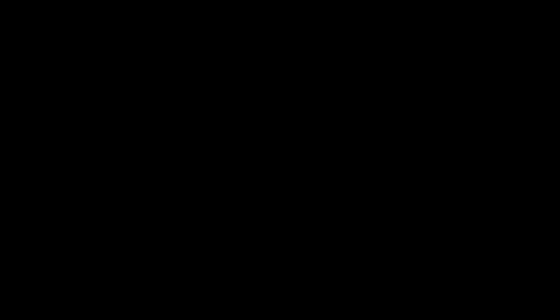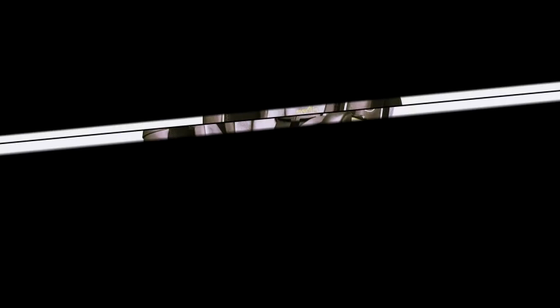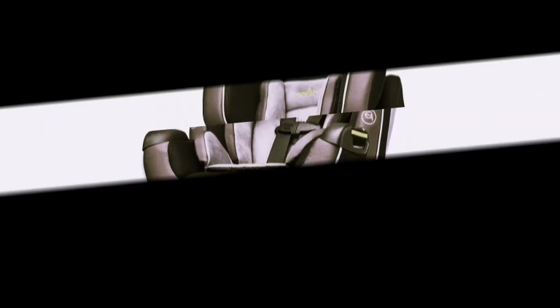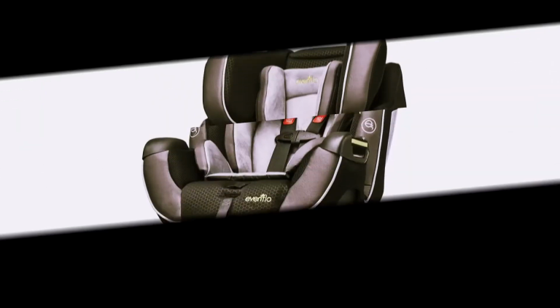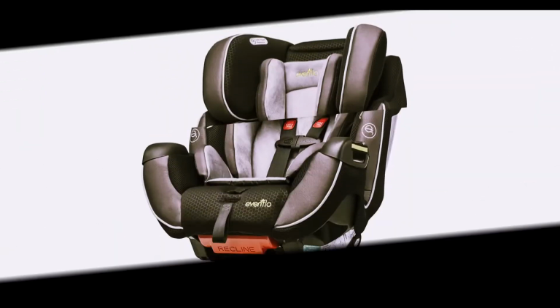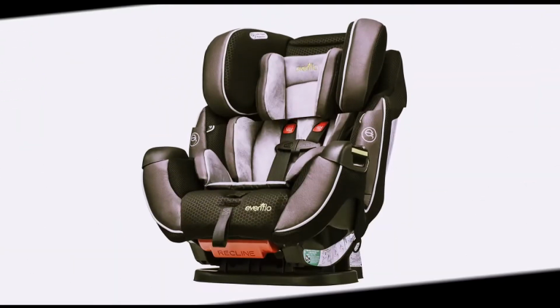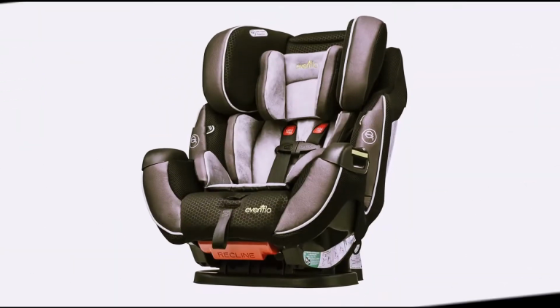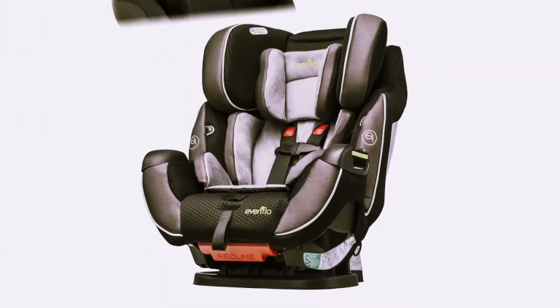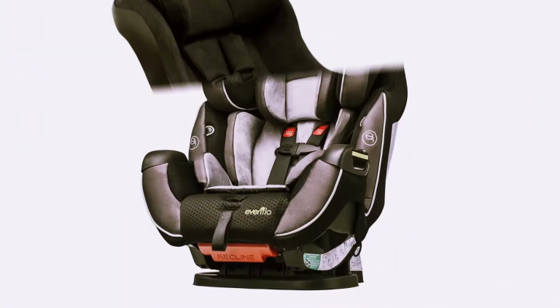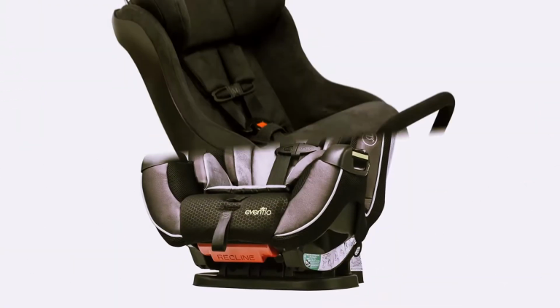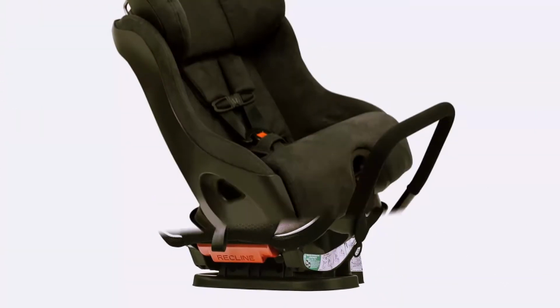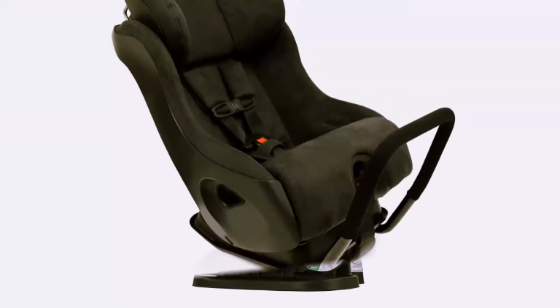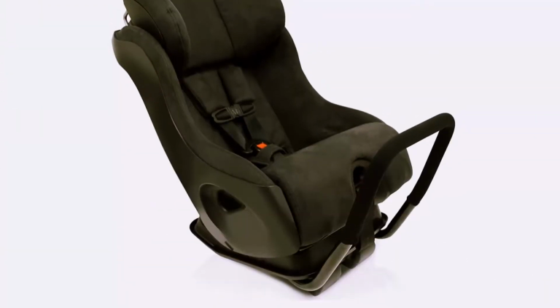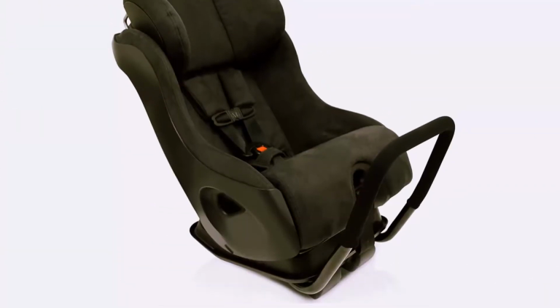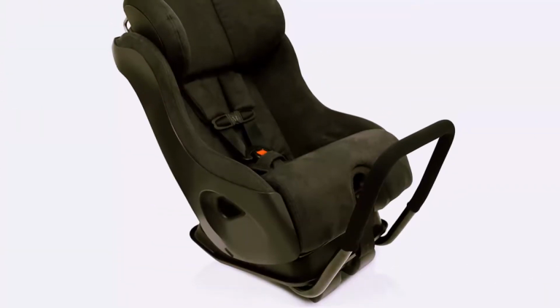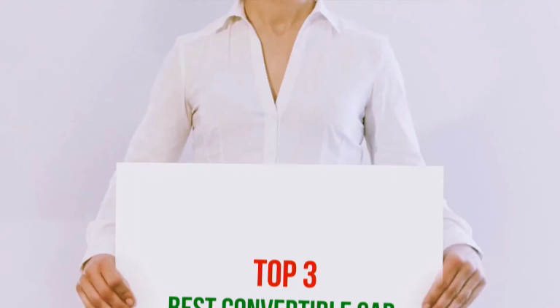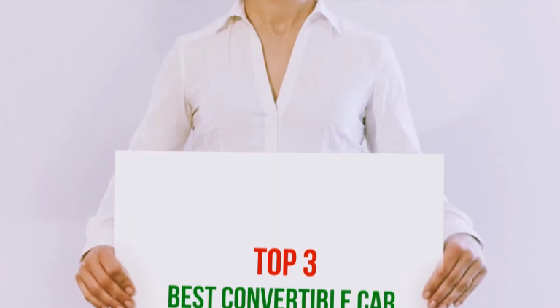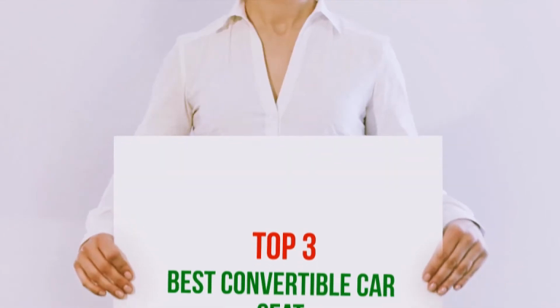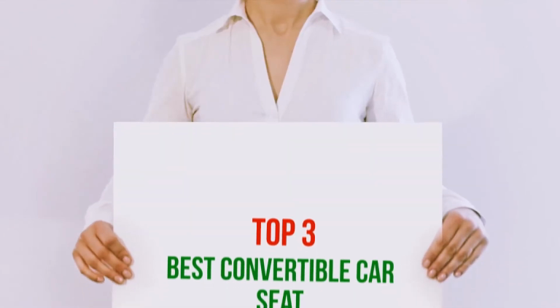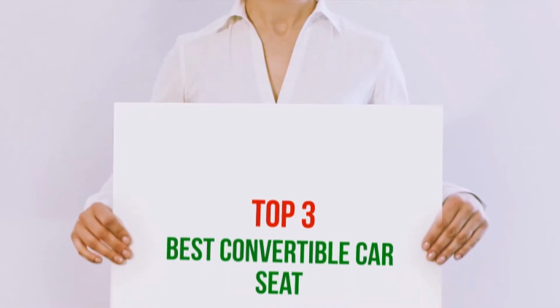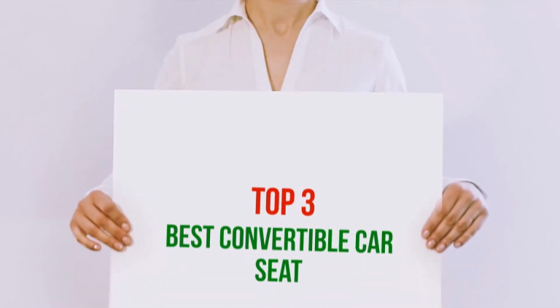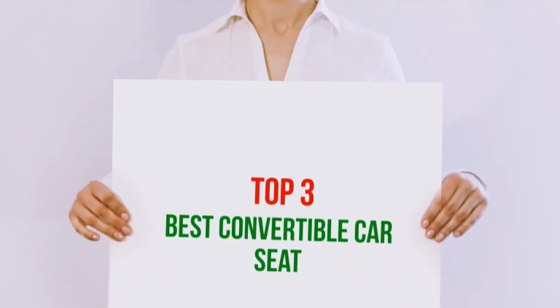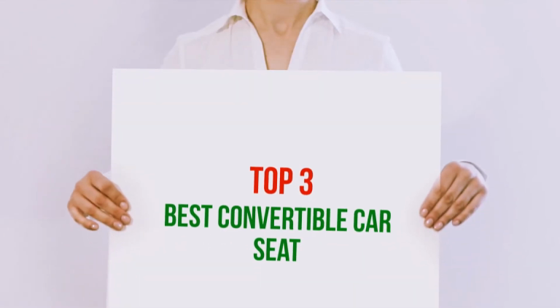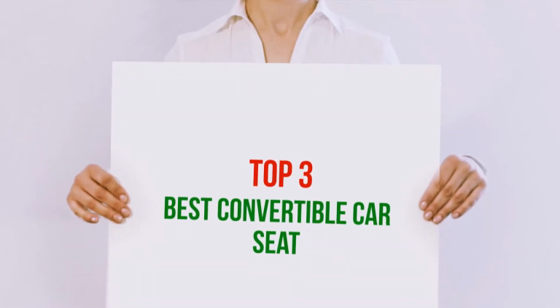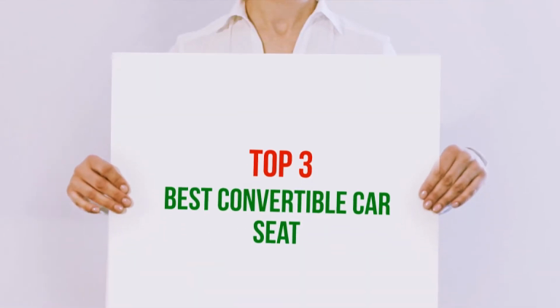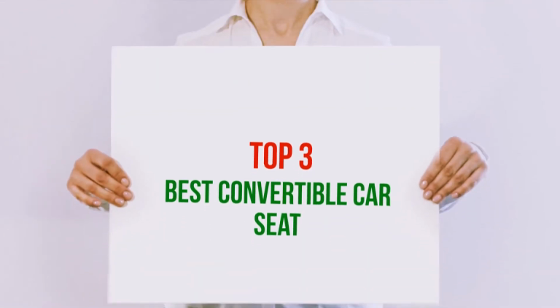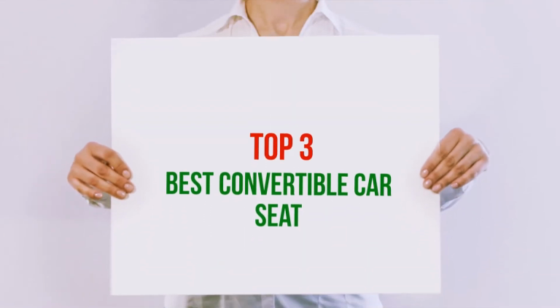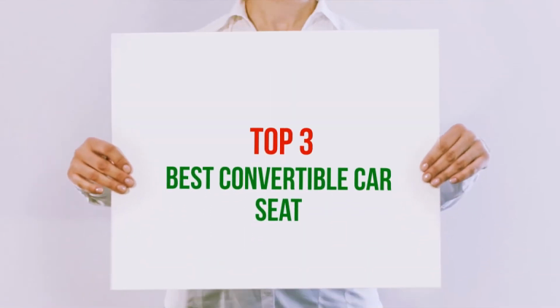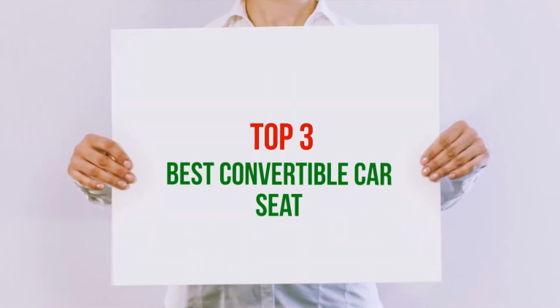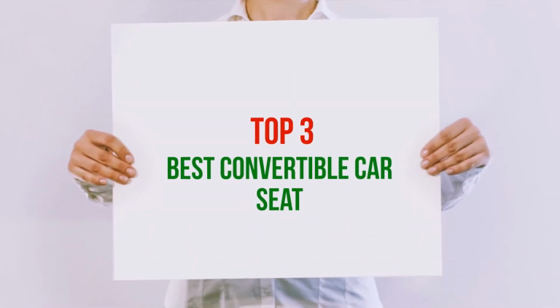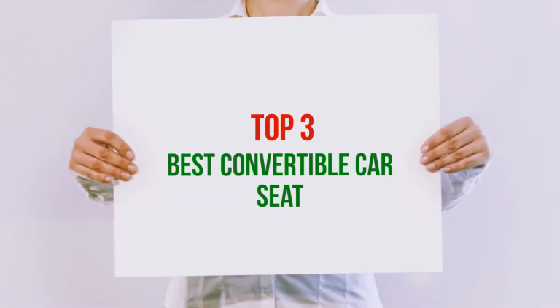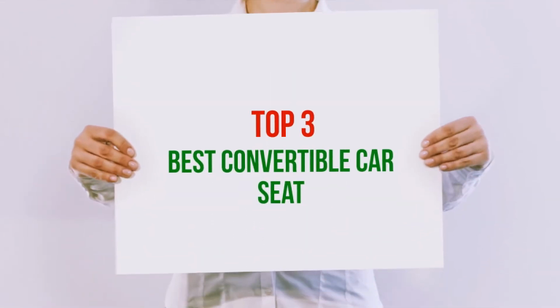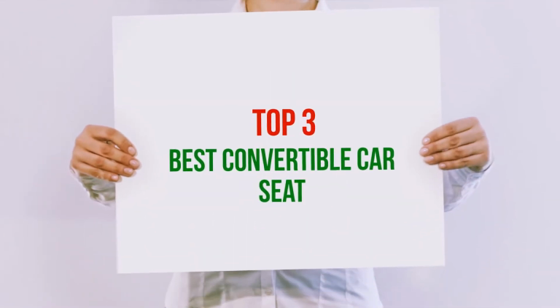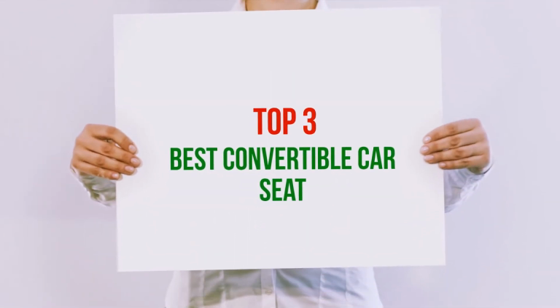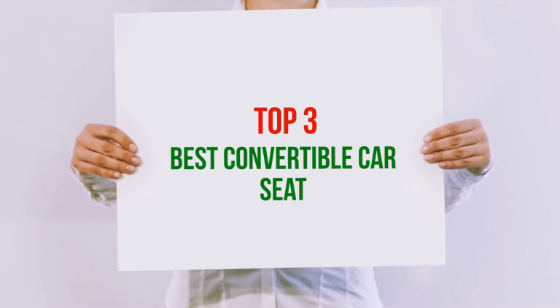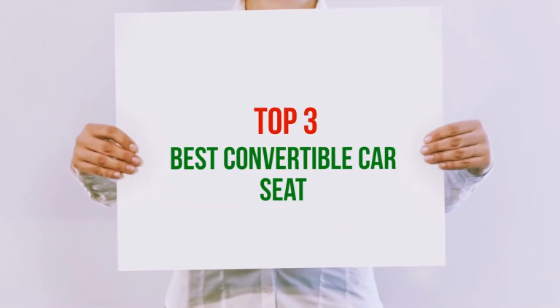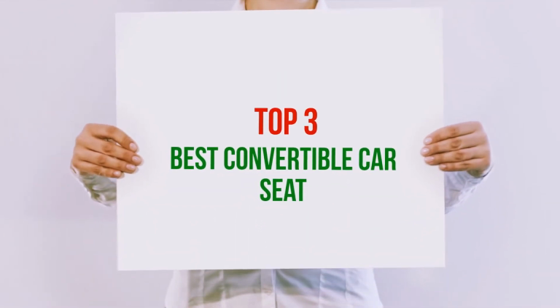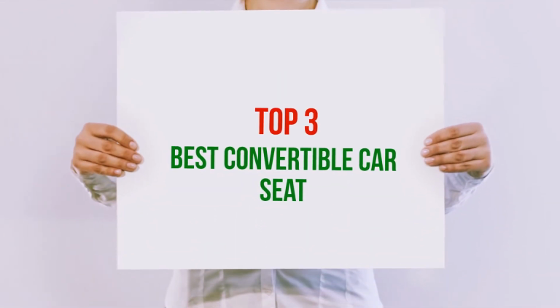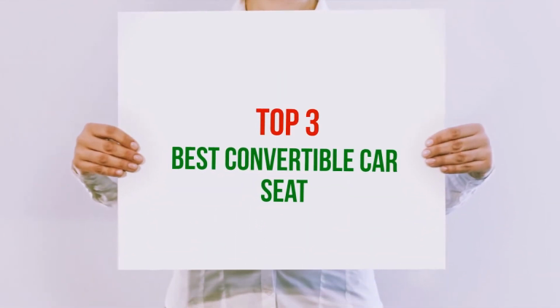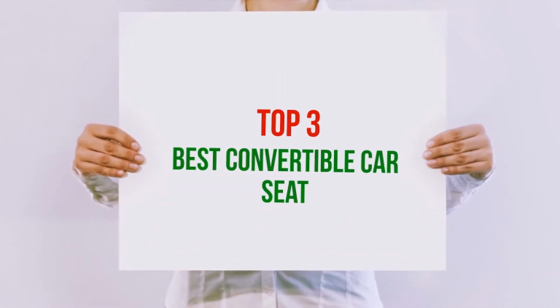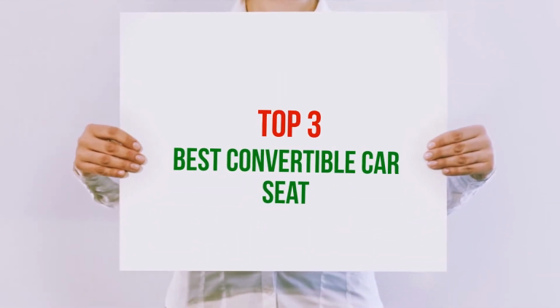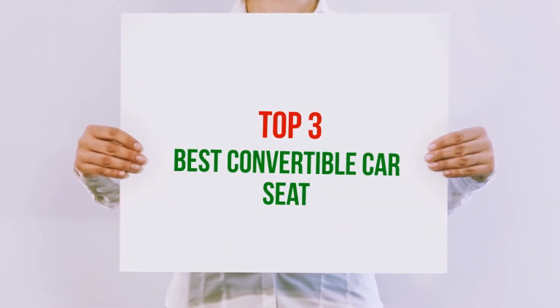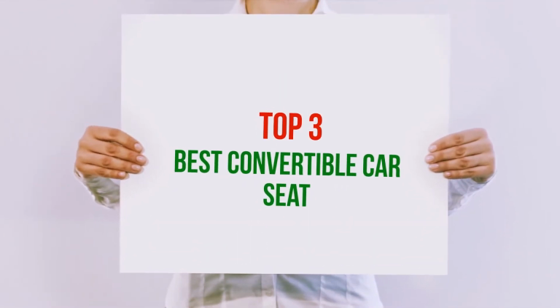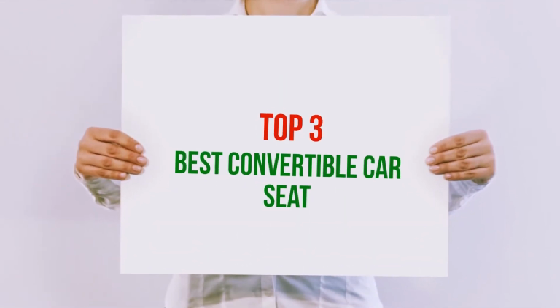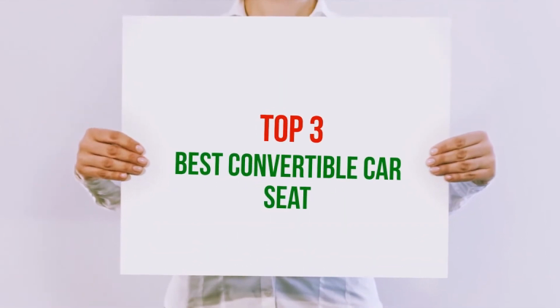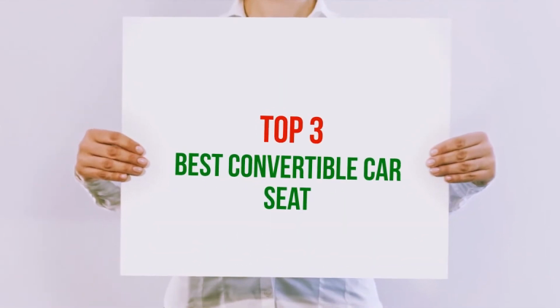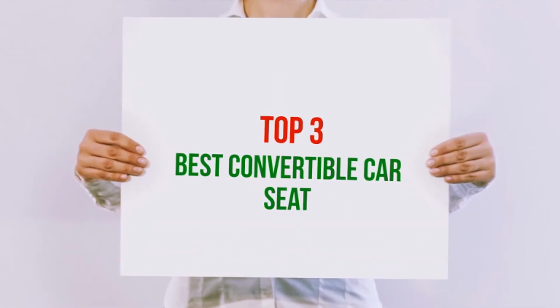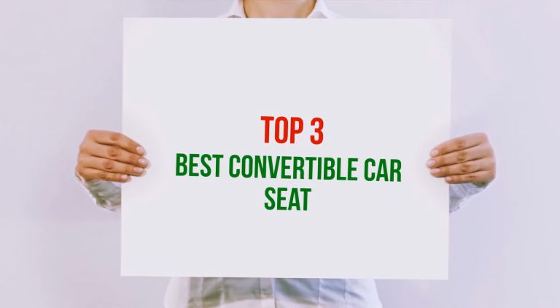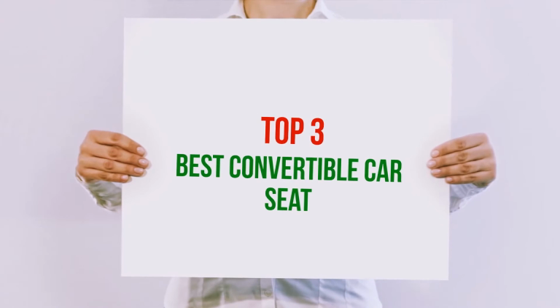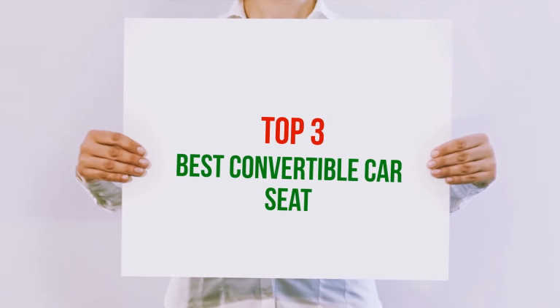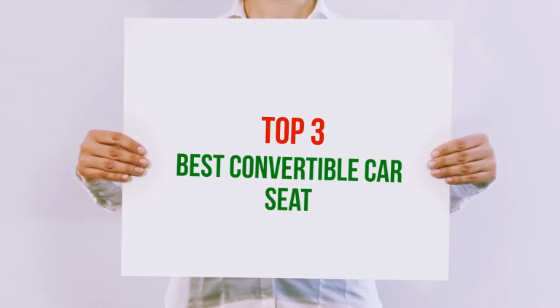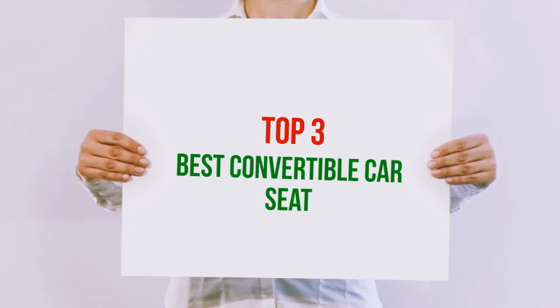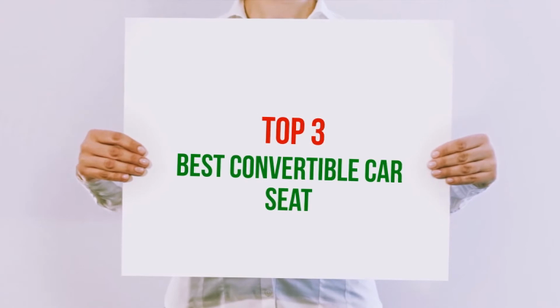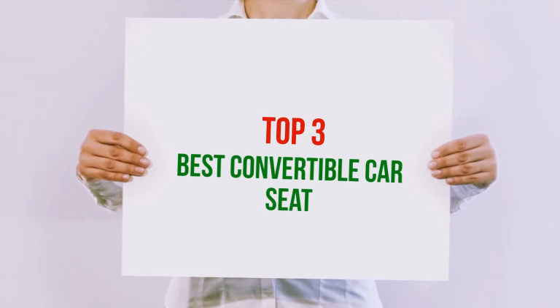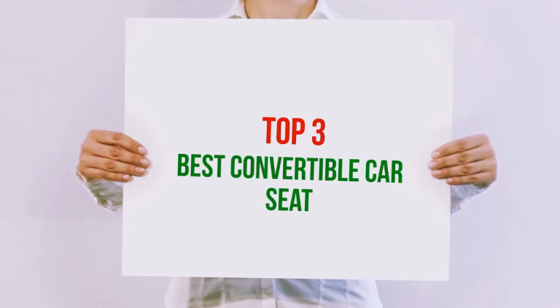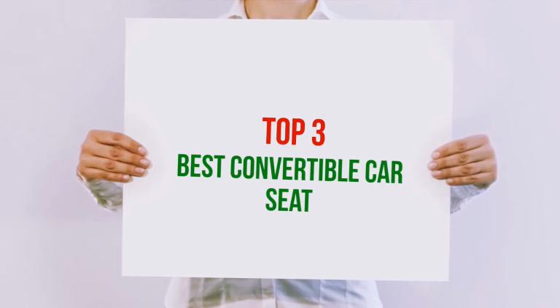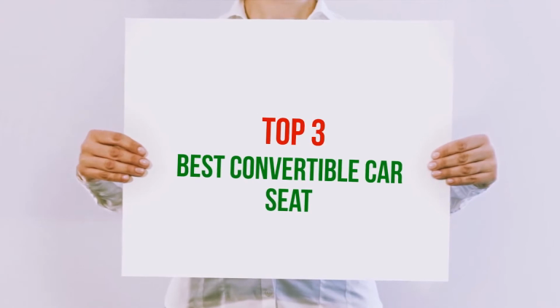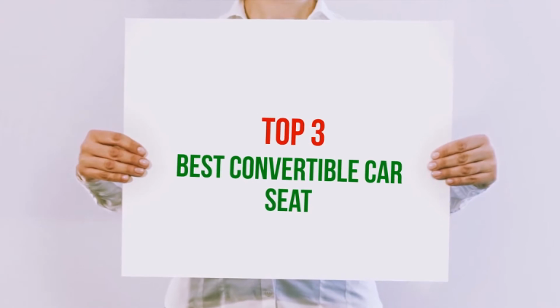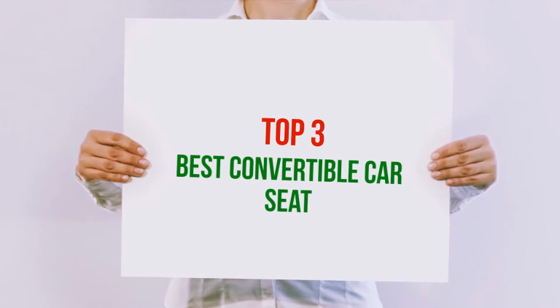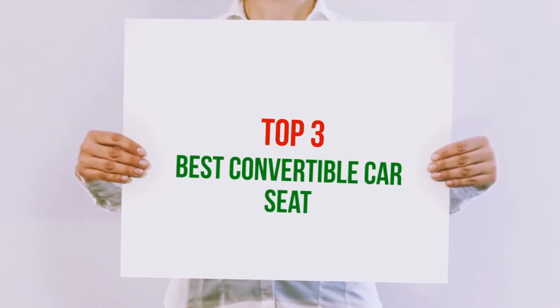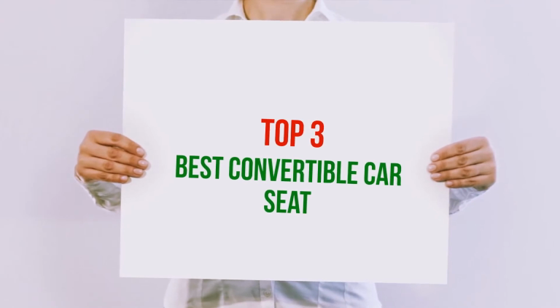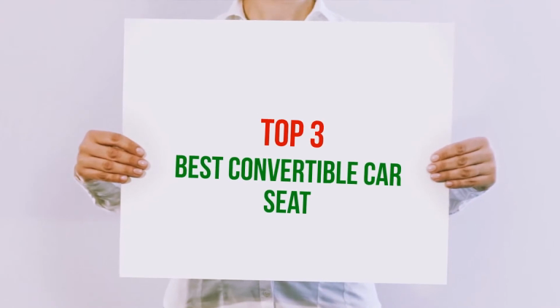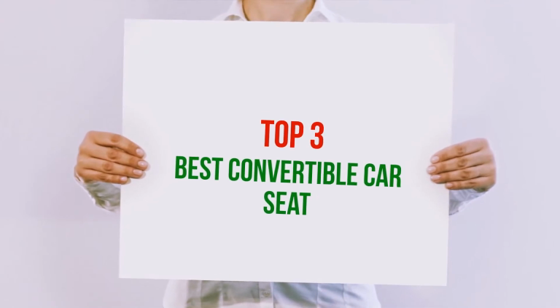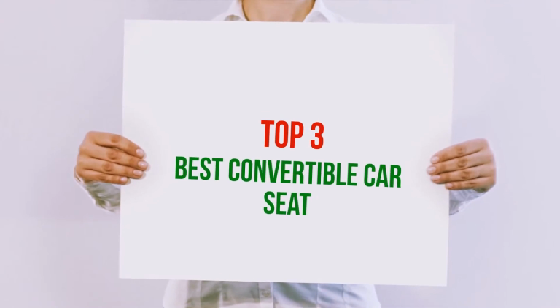Hi guys, welcome back to my channel. In today's video, we gonna check out the Top 3 Best Convertible Car Seats.